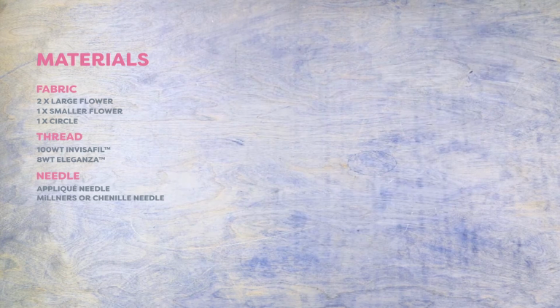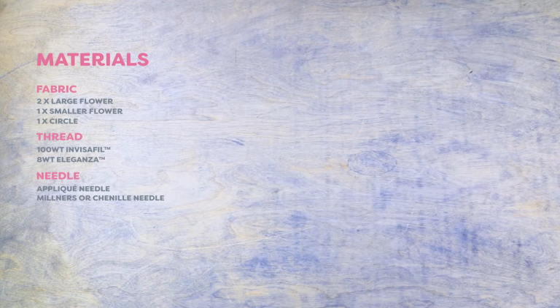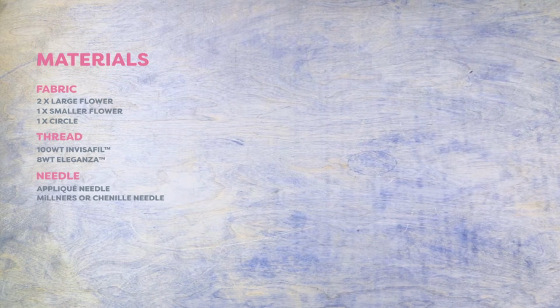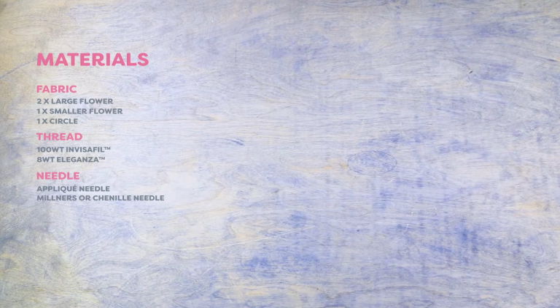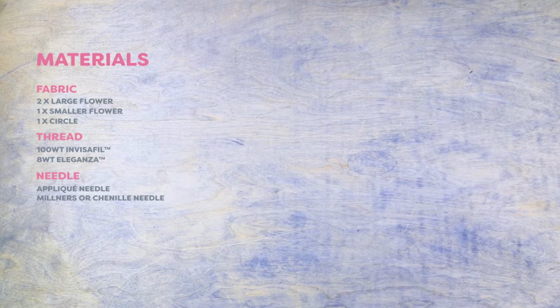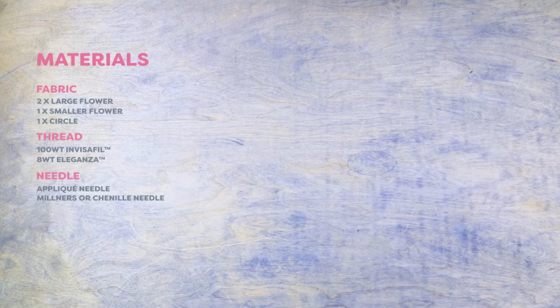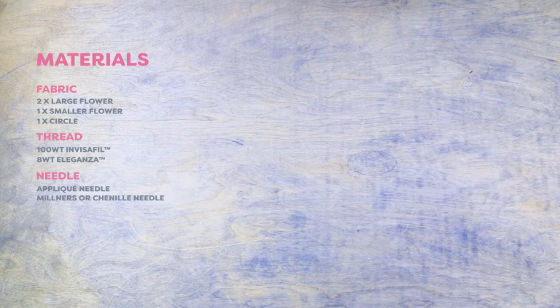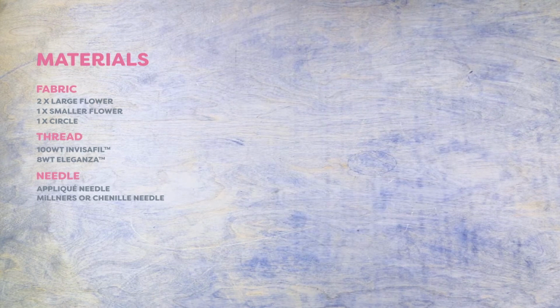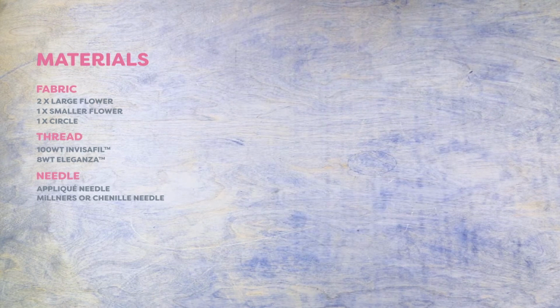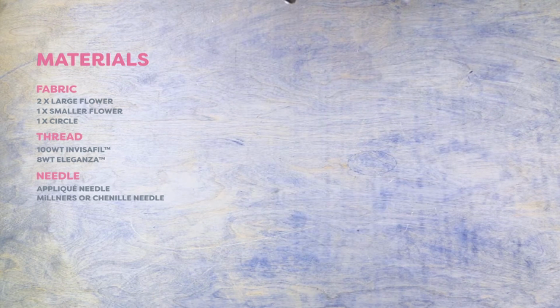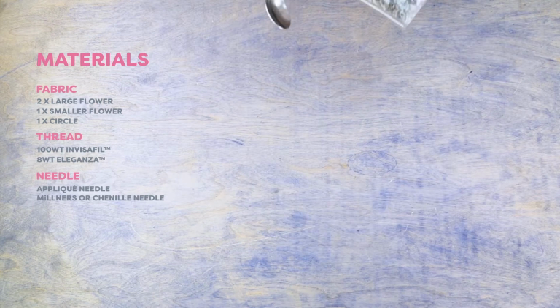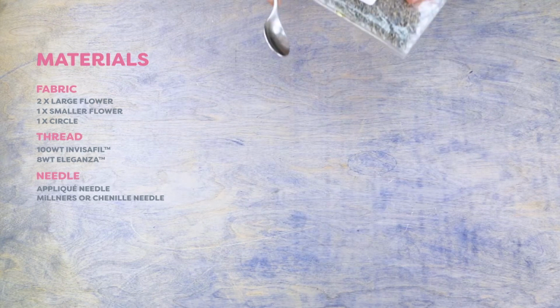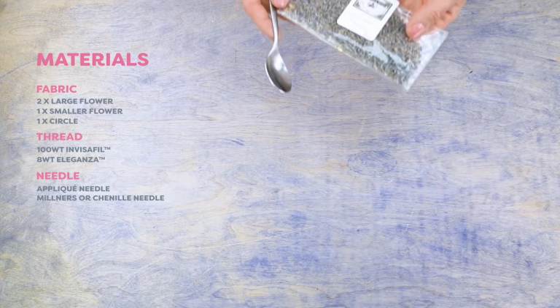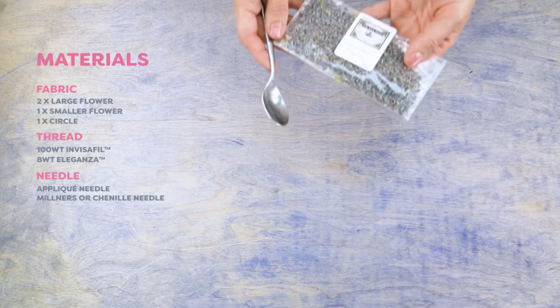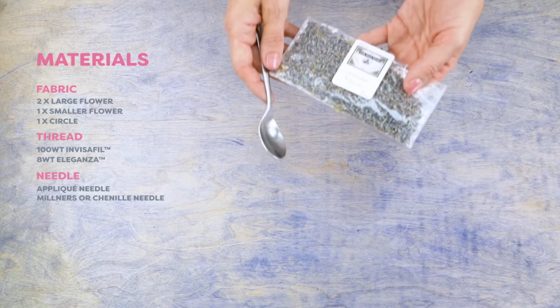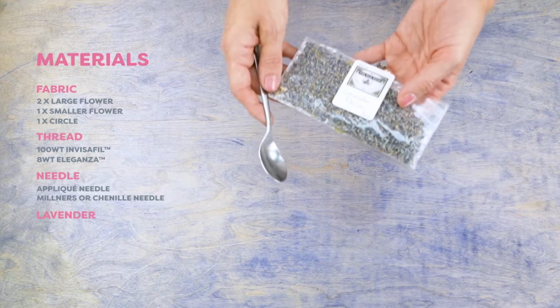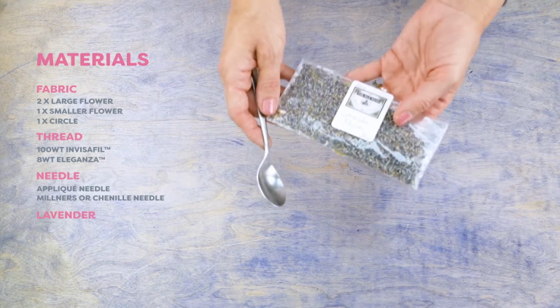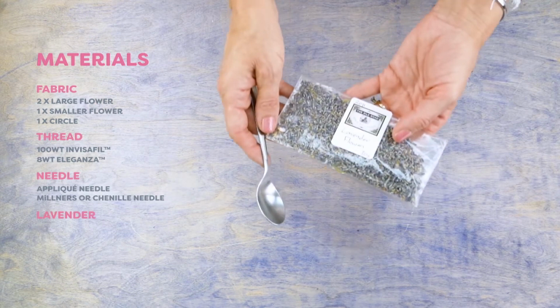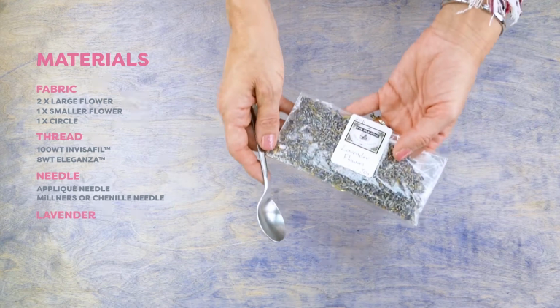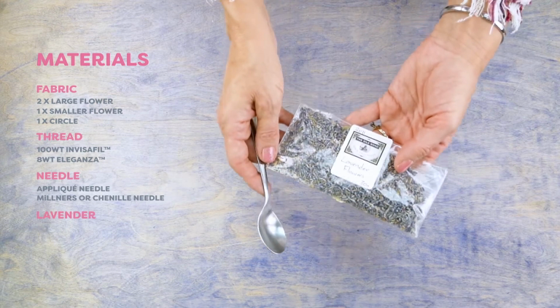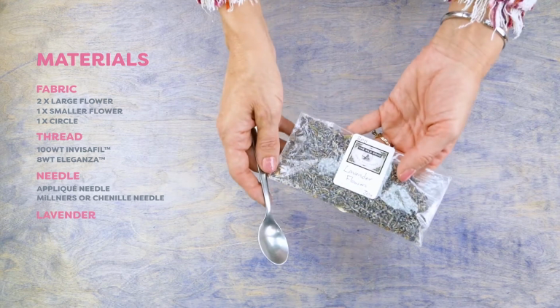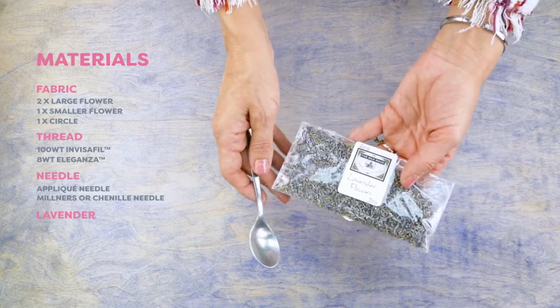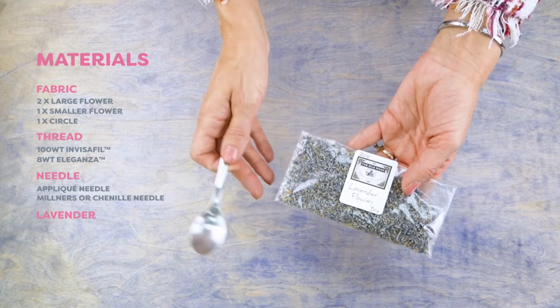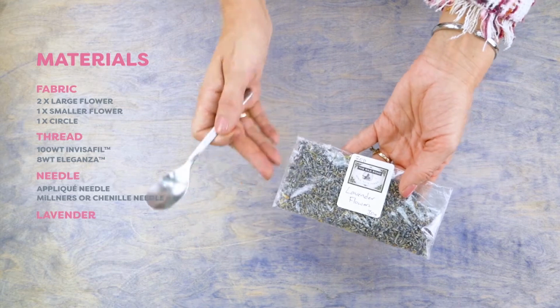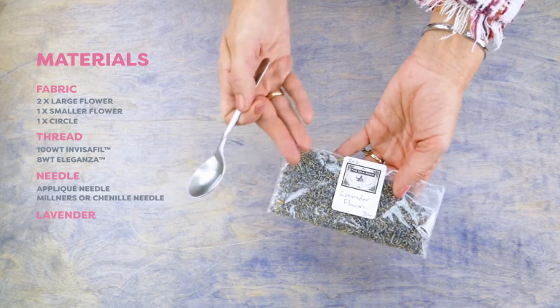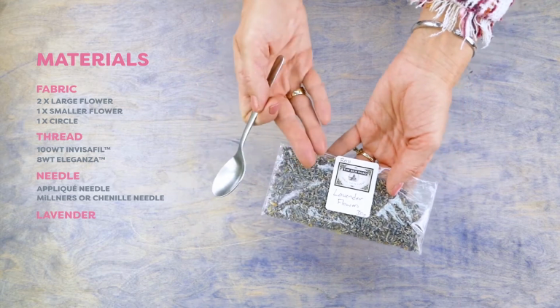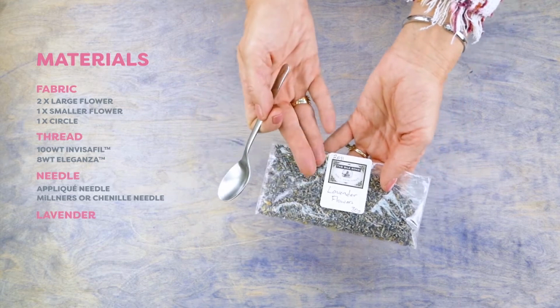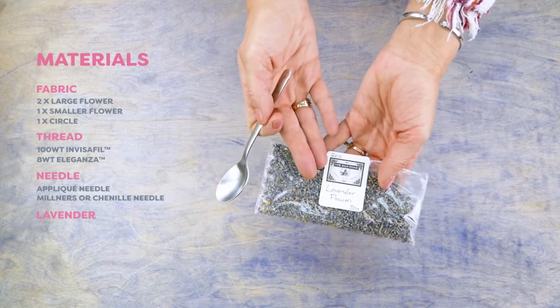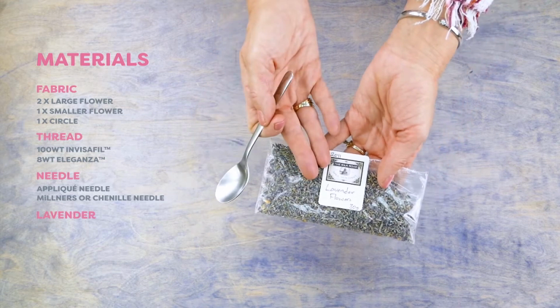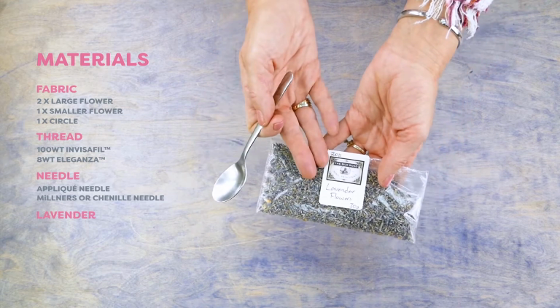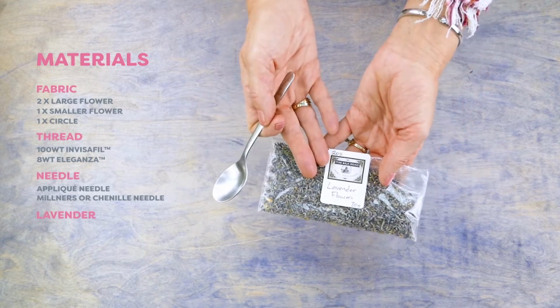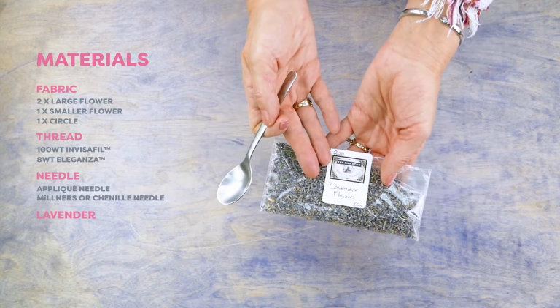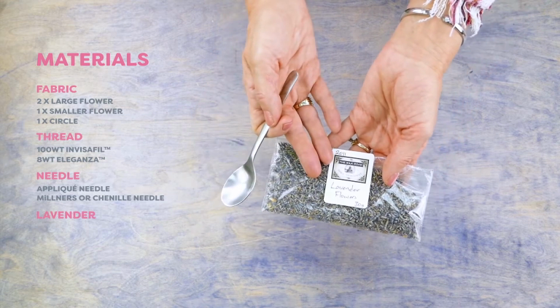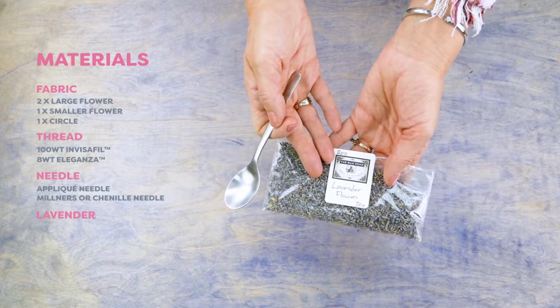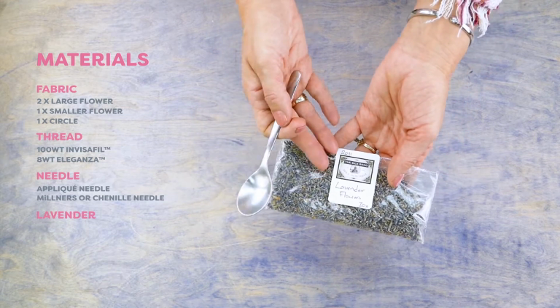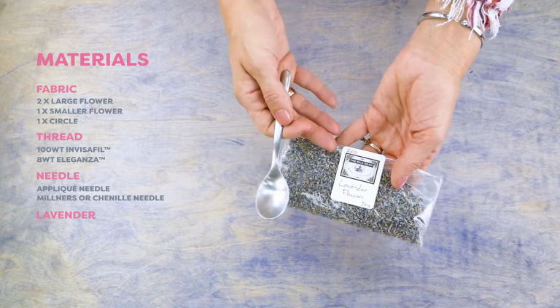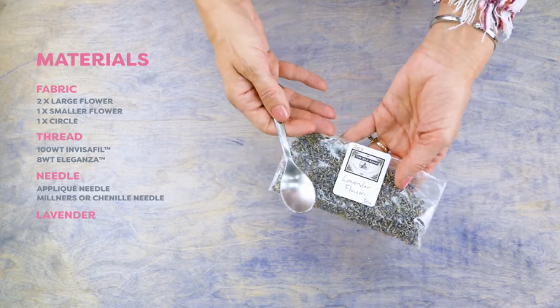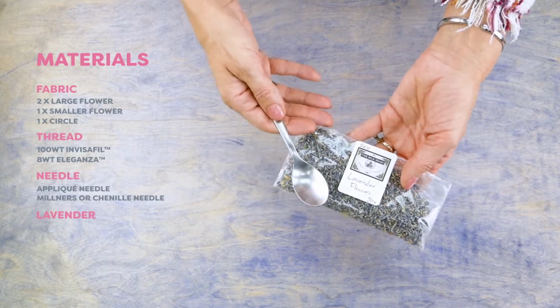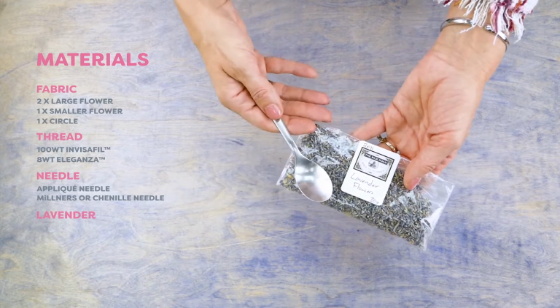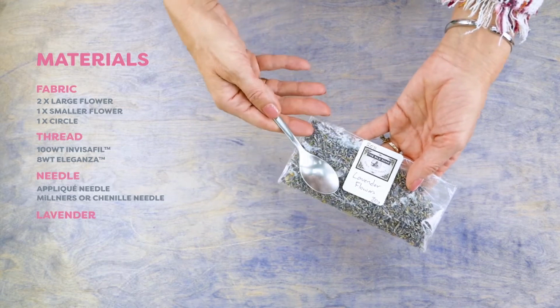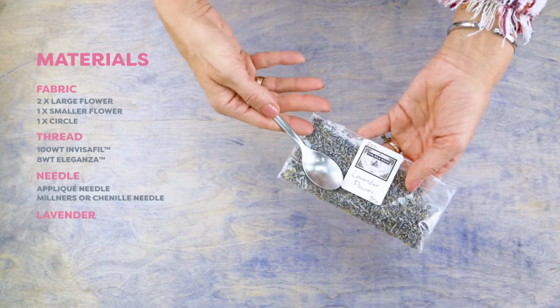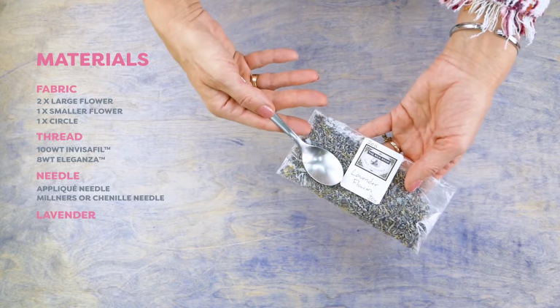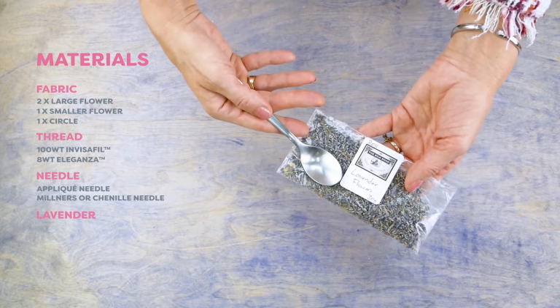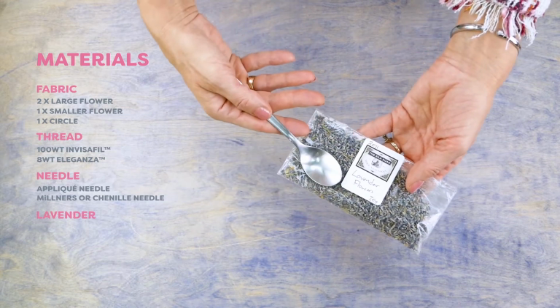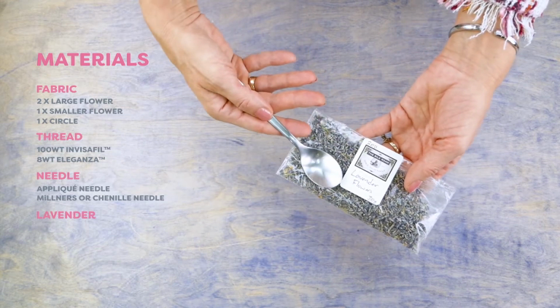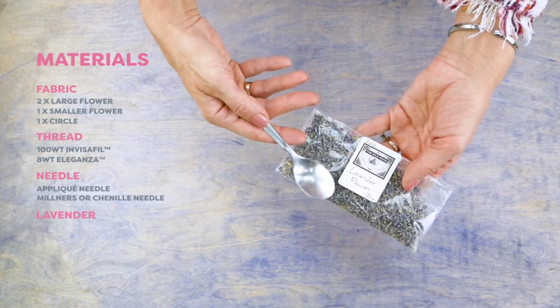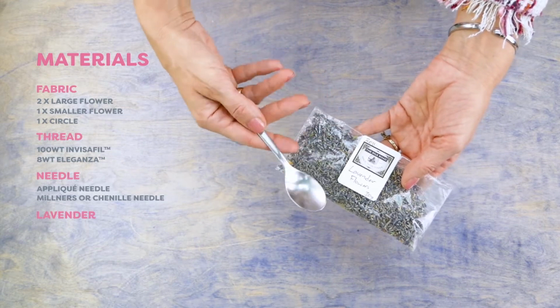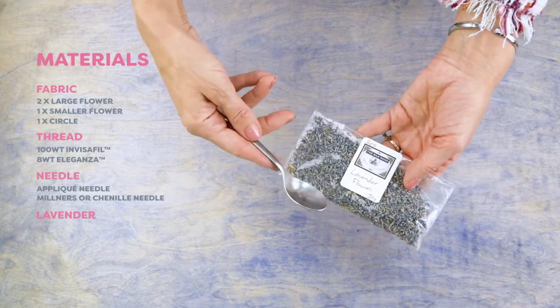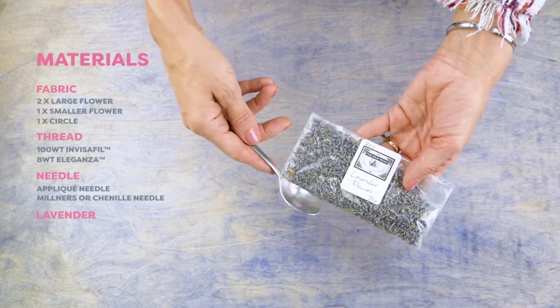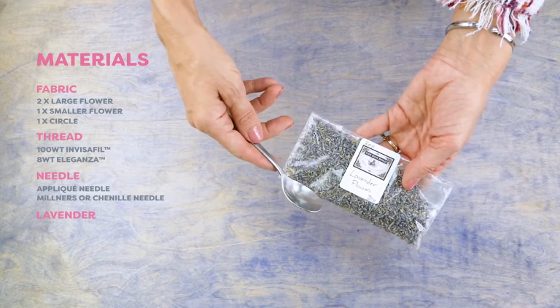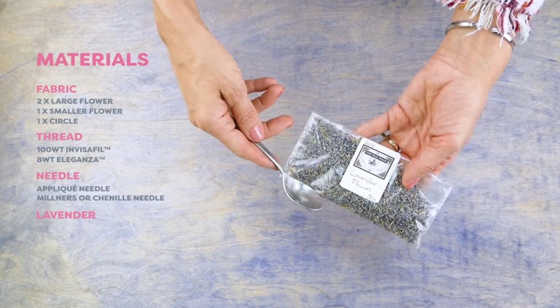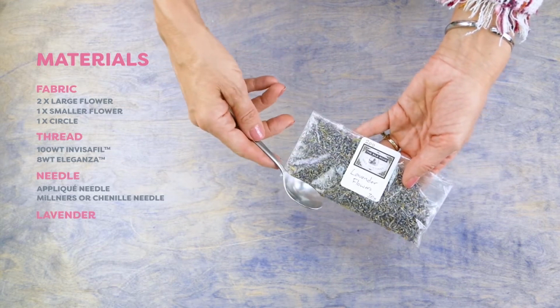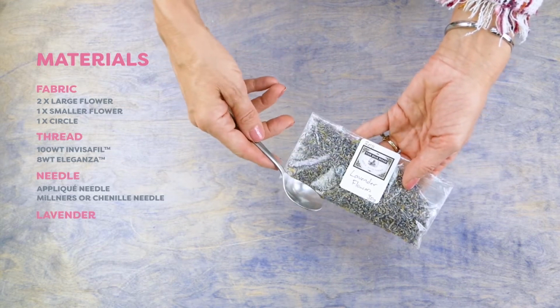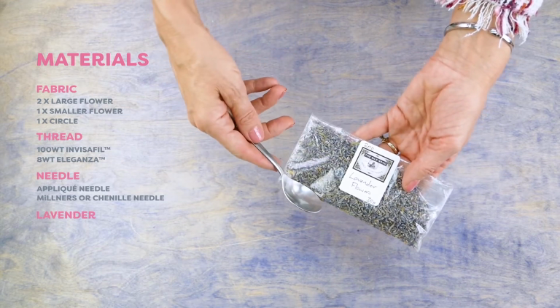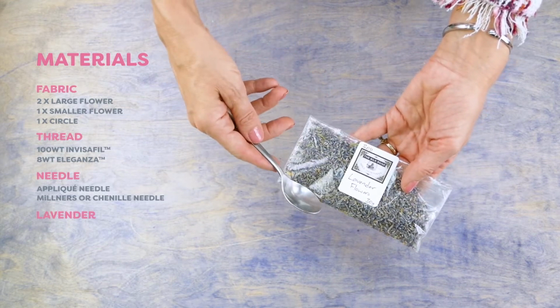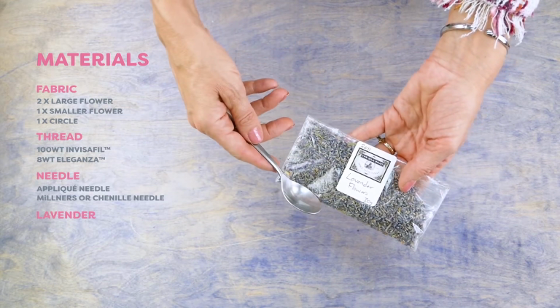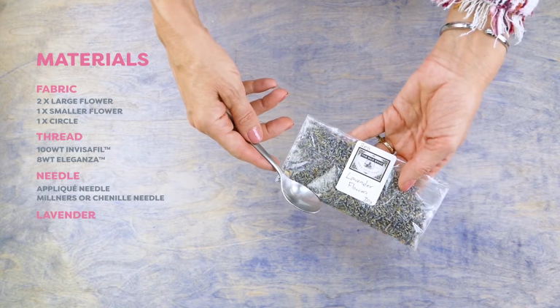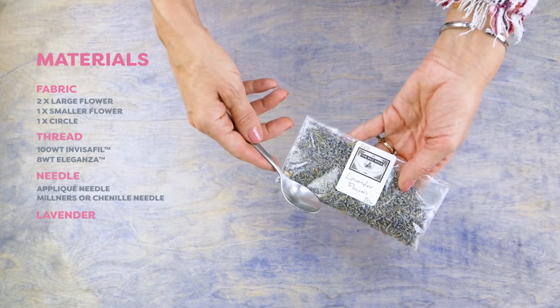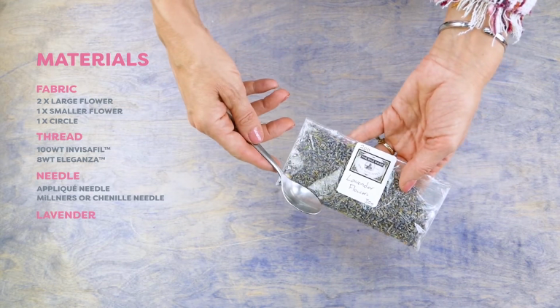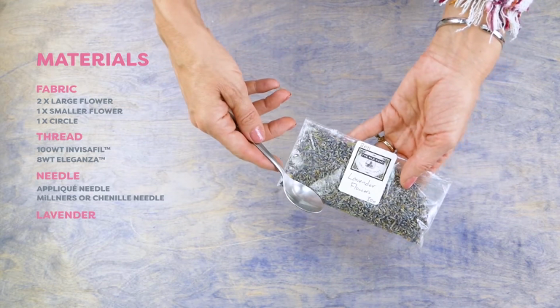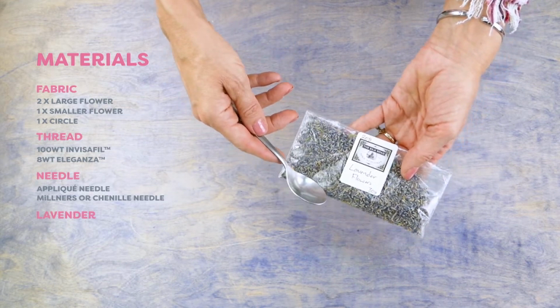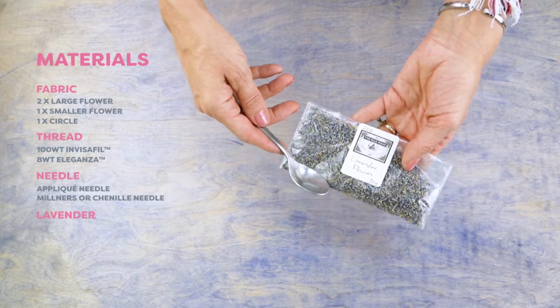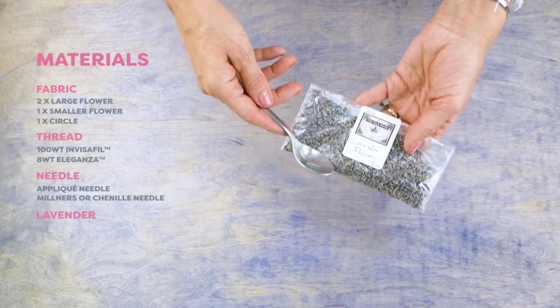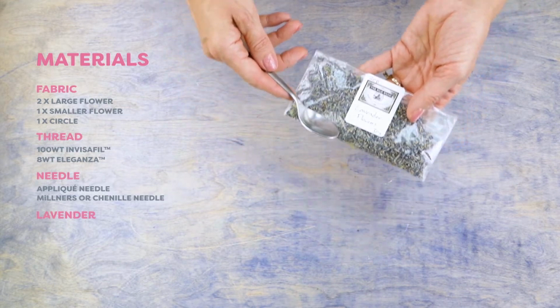The last thing you'll need is some lavender to fill your sachet. A small funnel or spoon will help you get the lavender into the pouch.